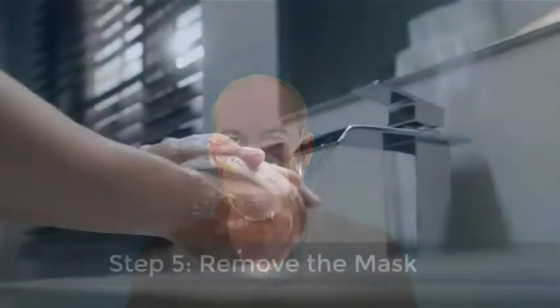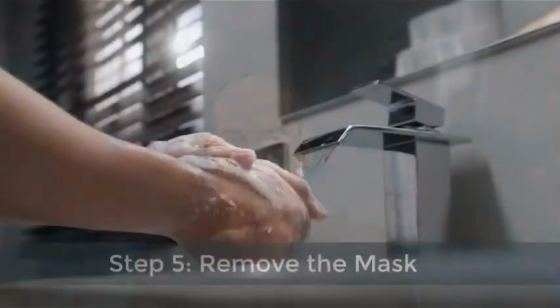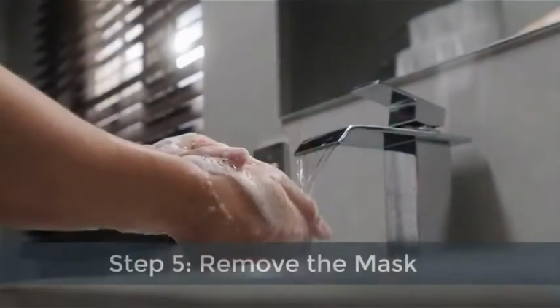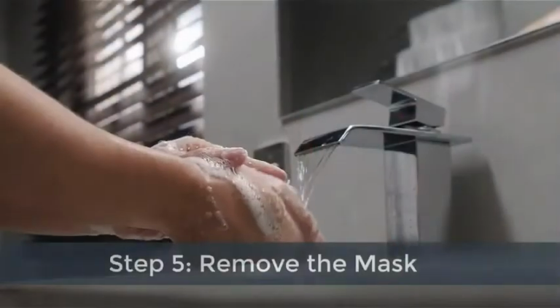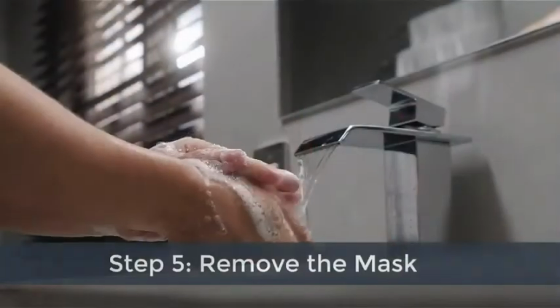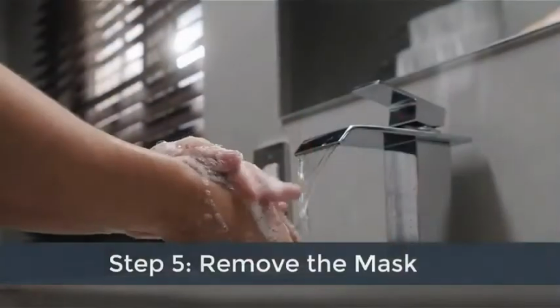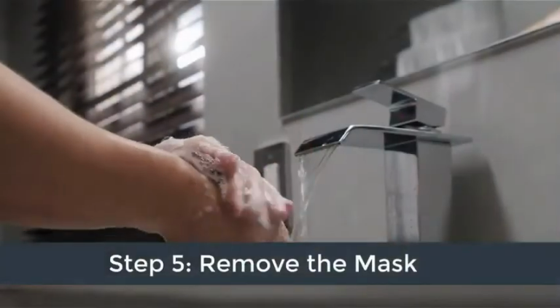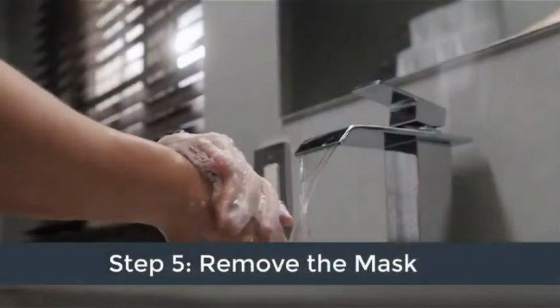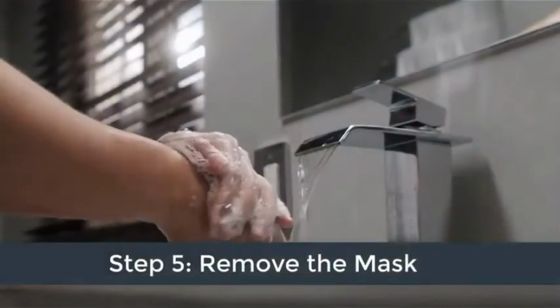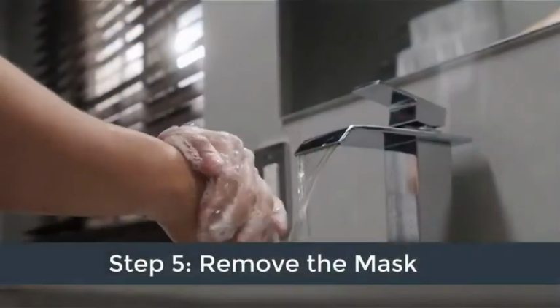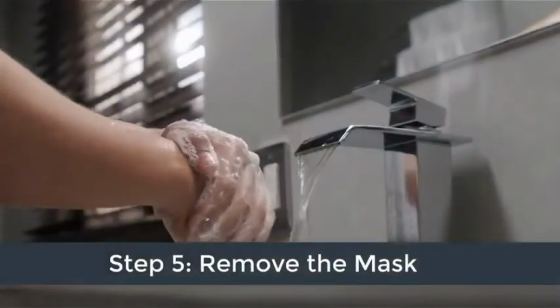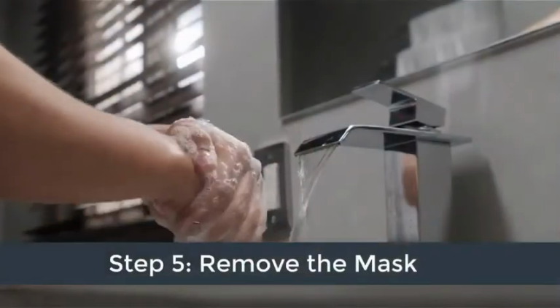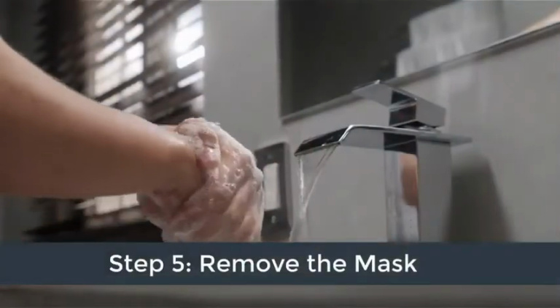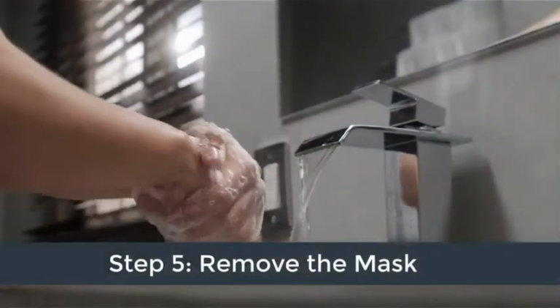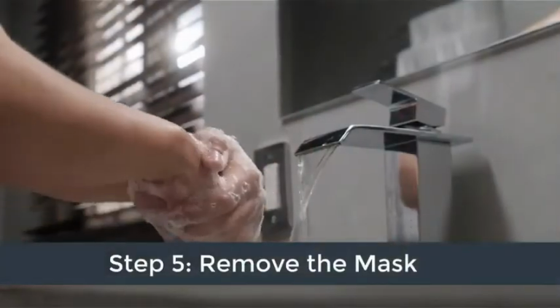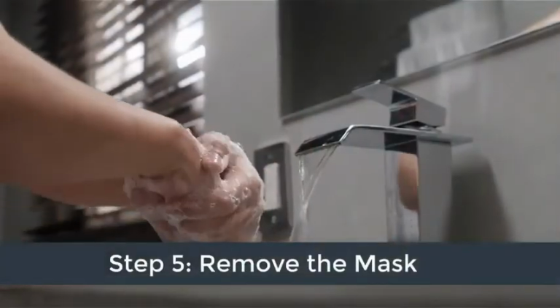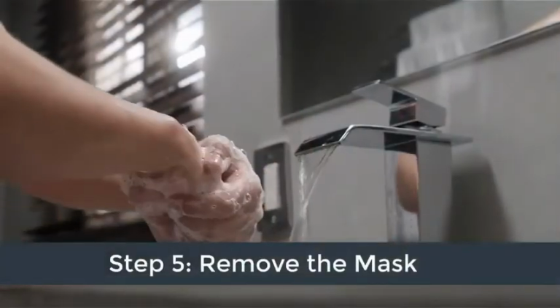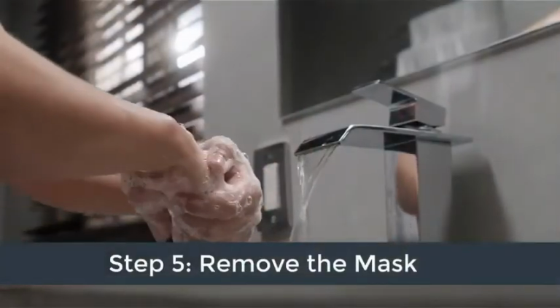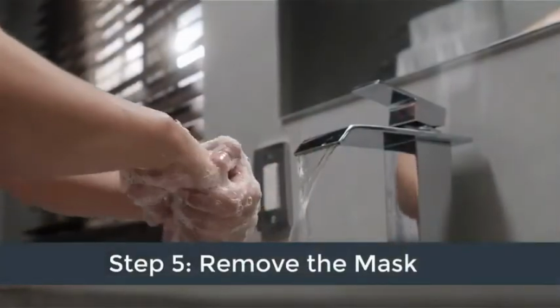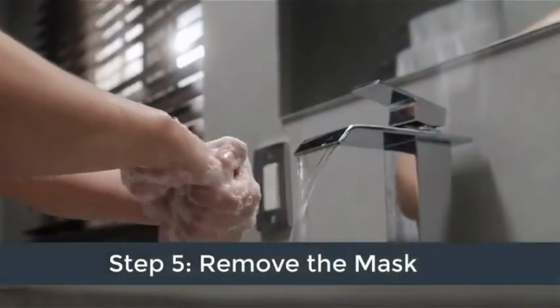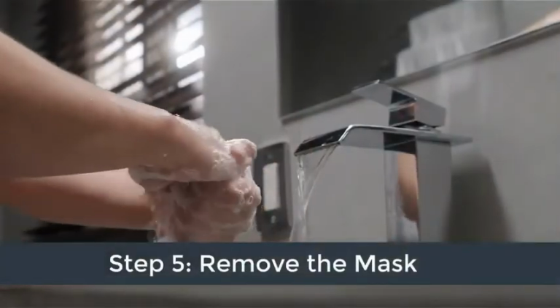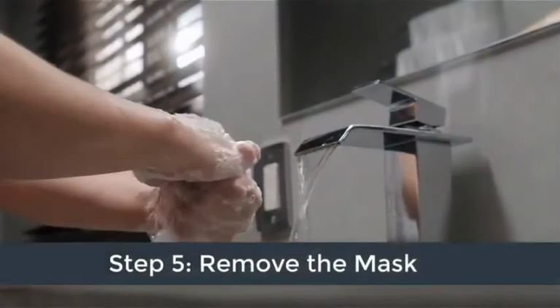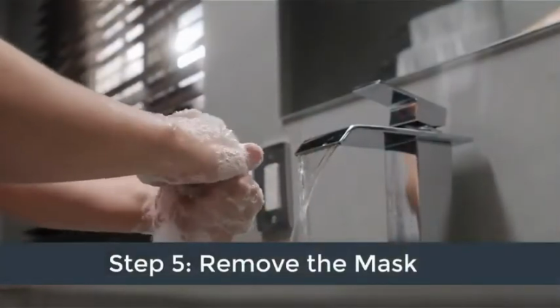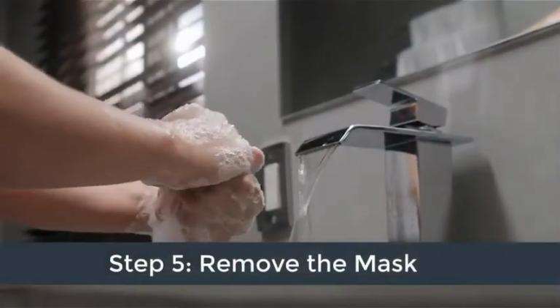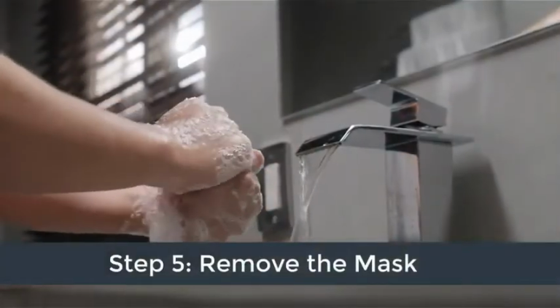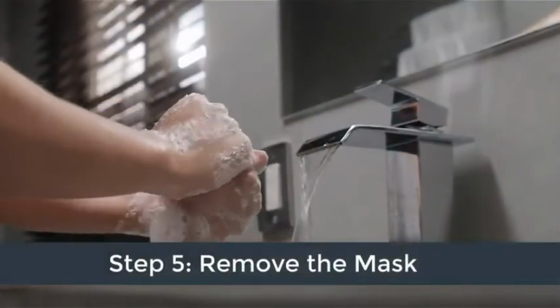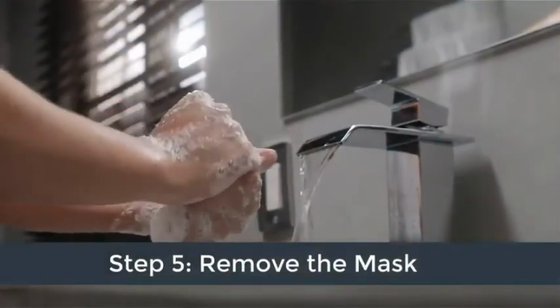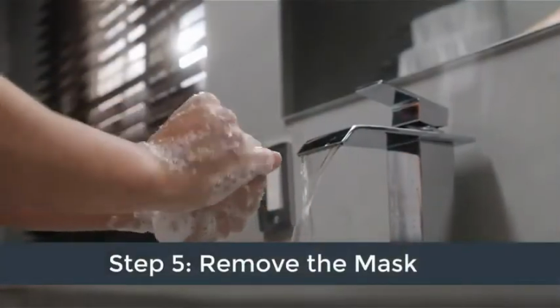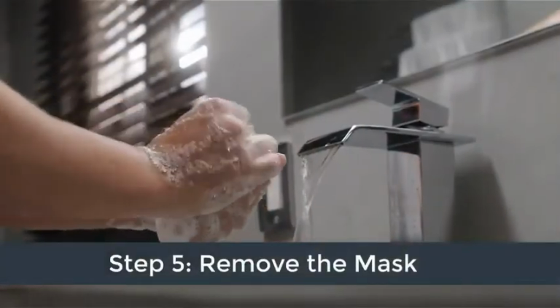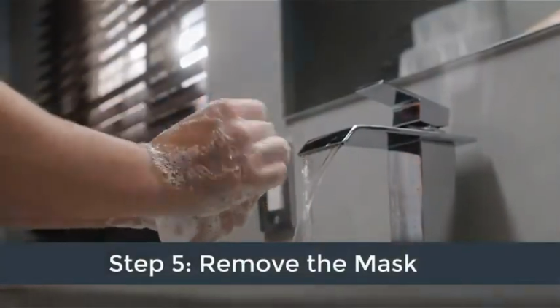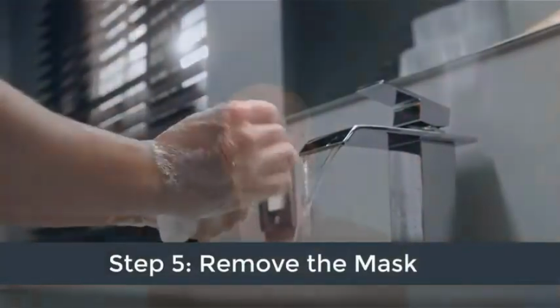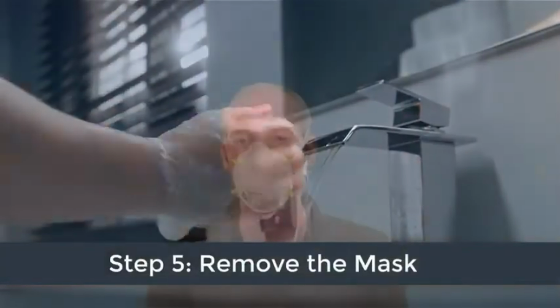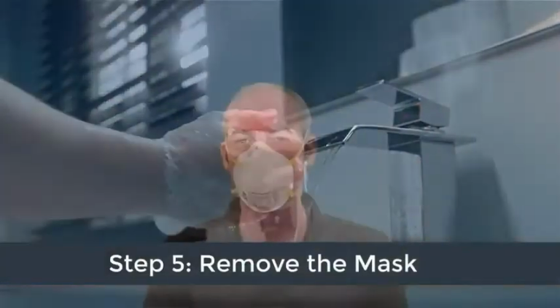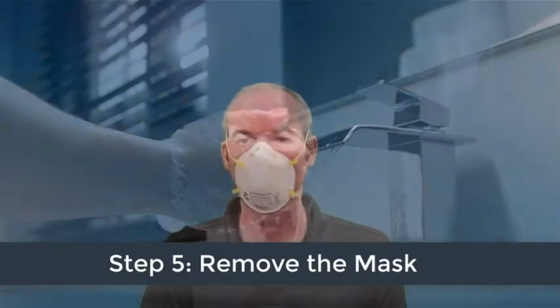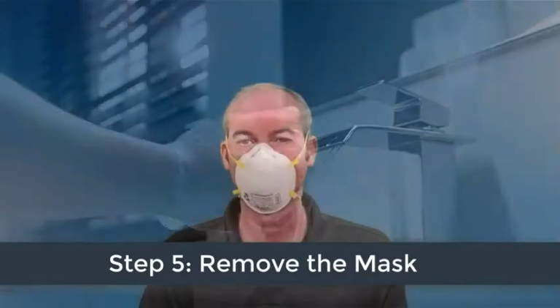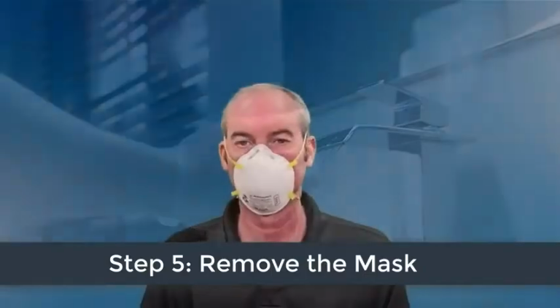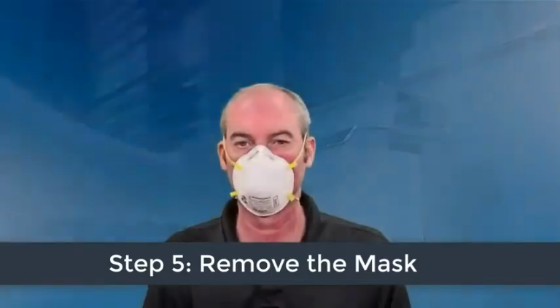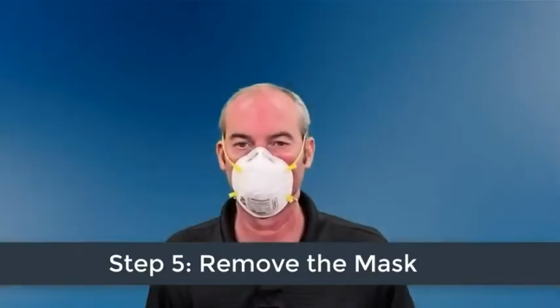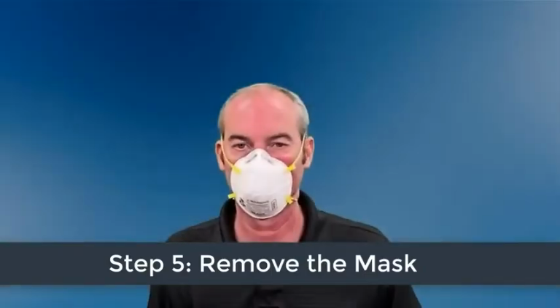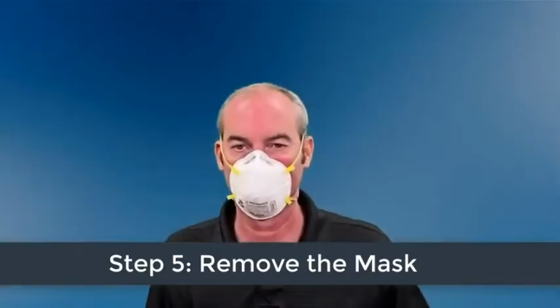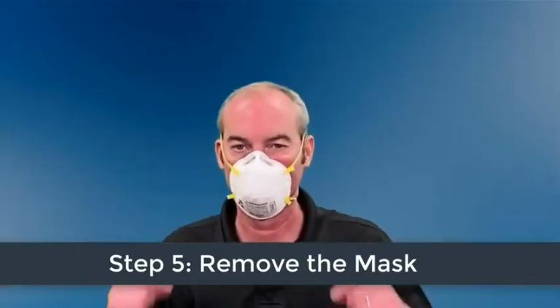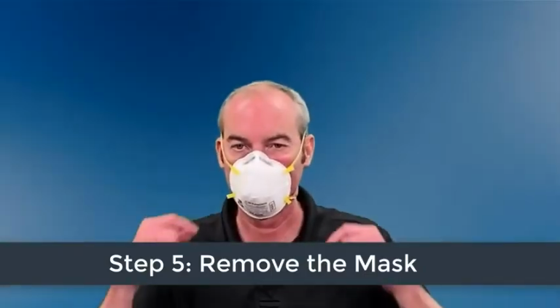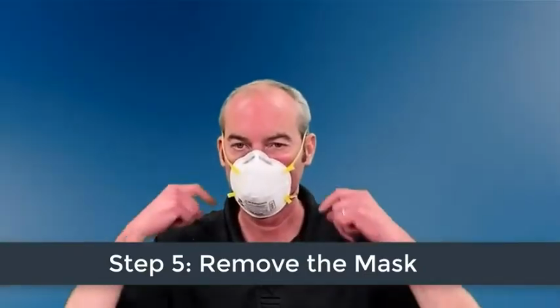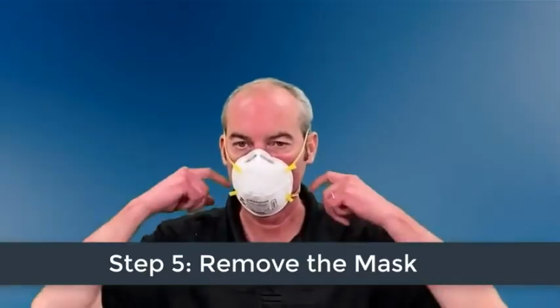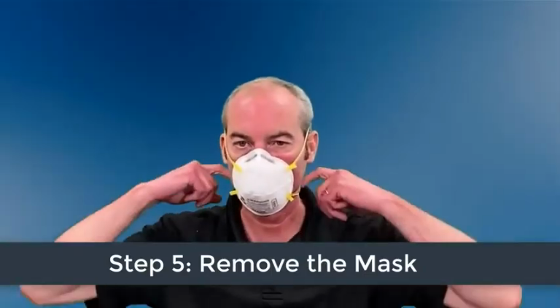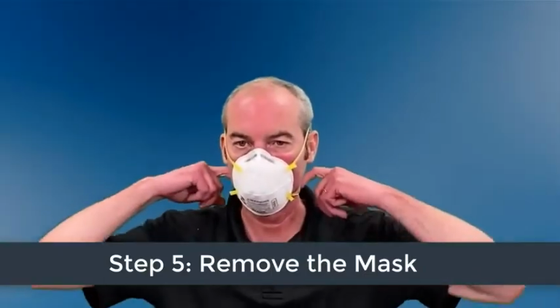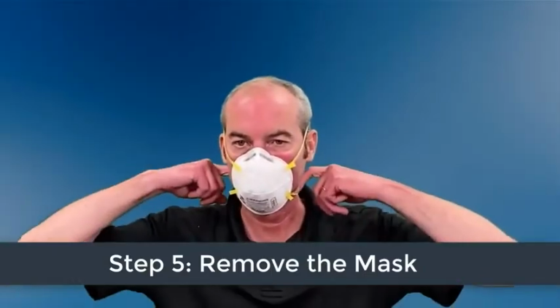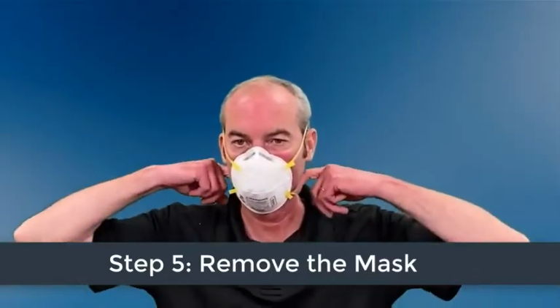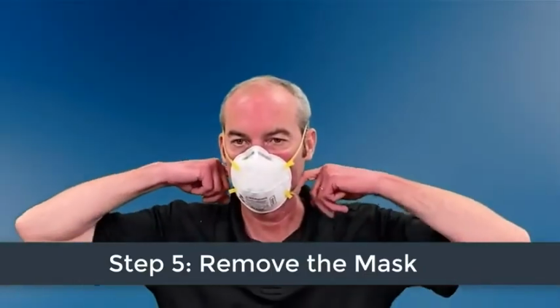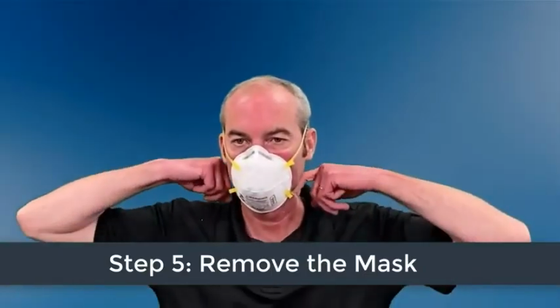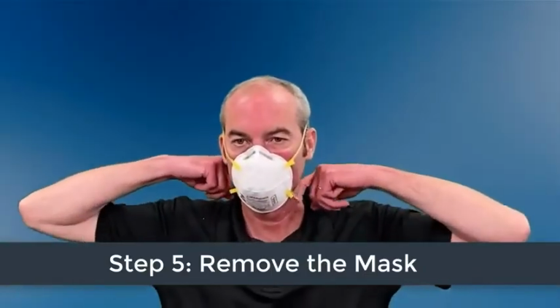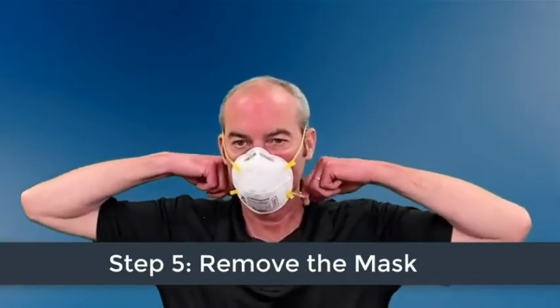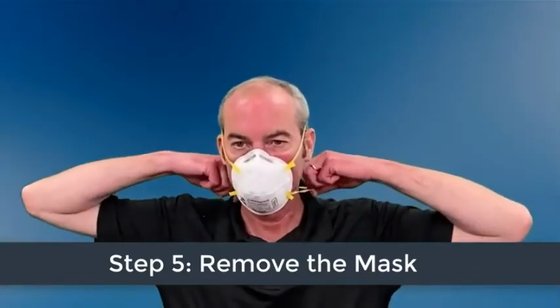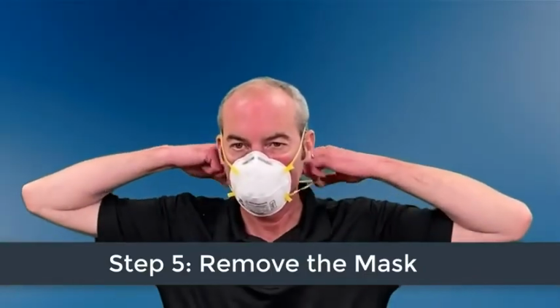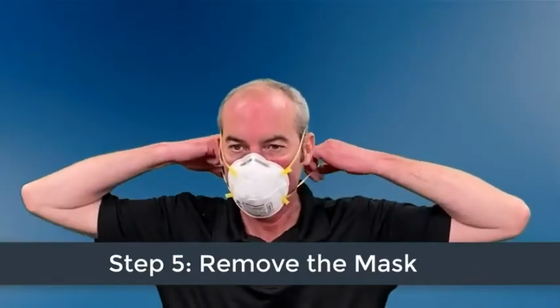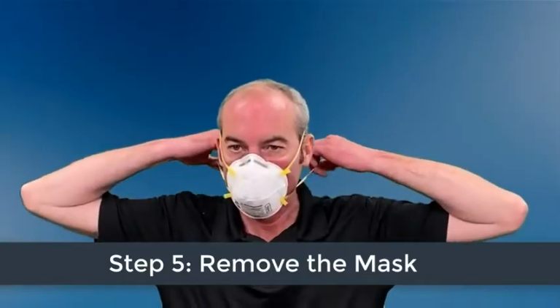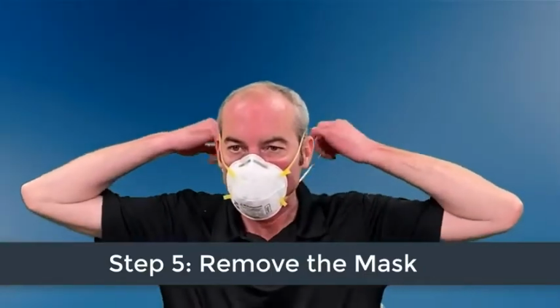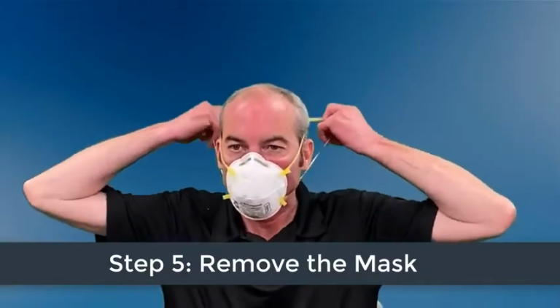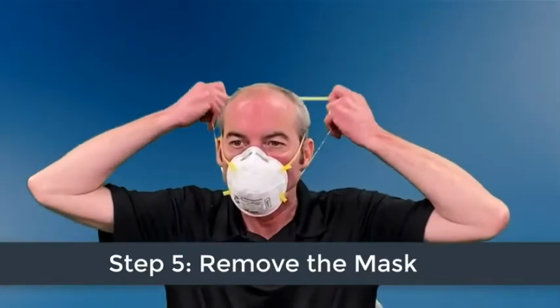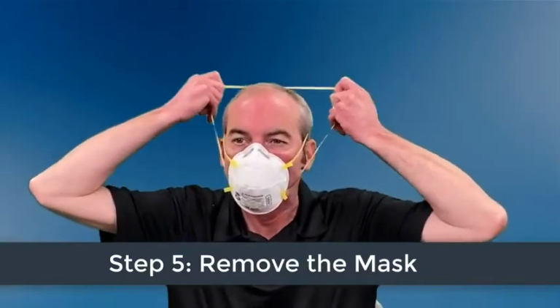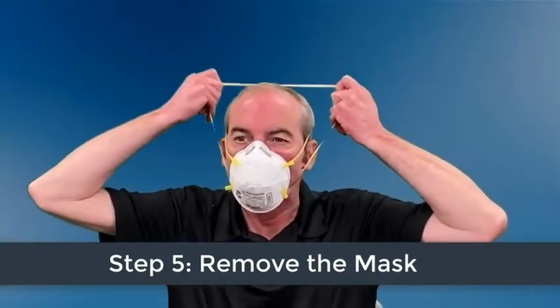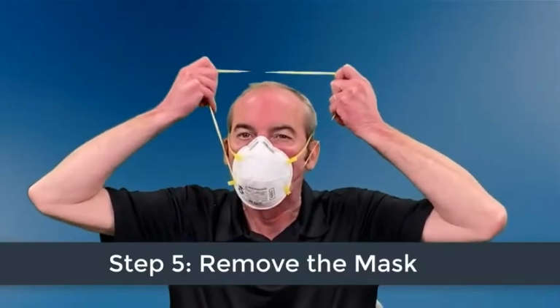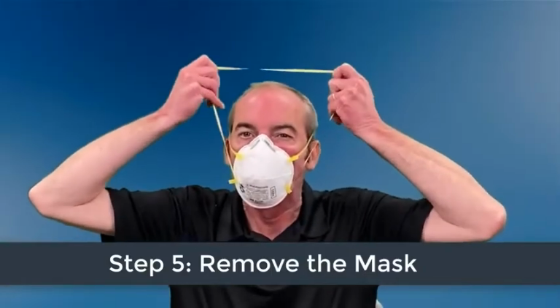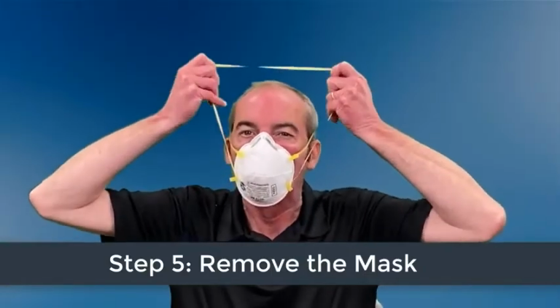Before removing the mask, first thoroughly wash your hands, then reach up and pull the strap over the back of your head without touching the respirator.